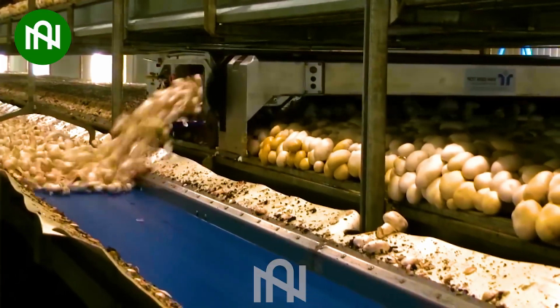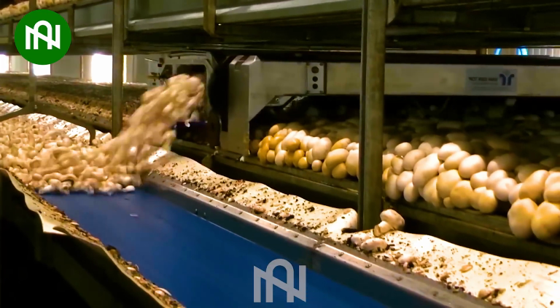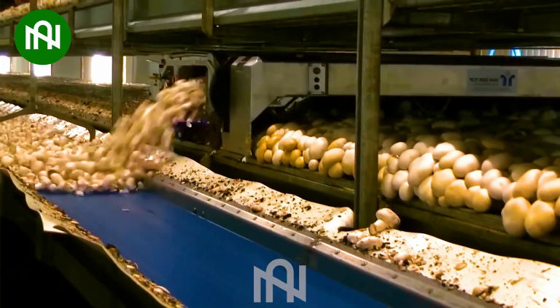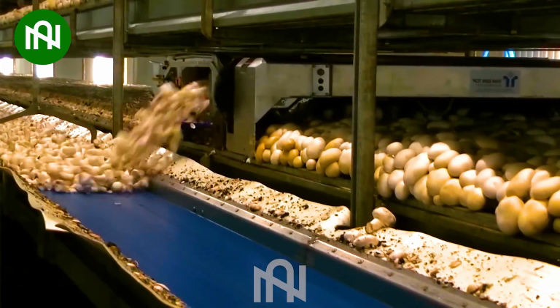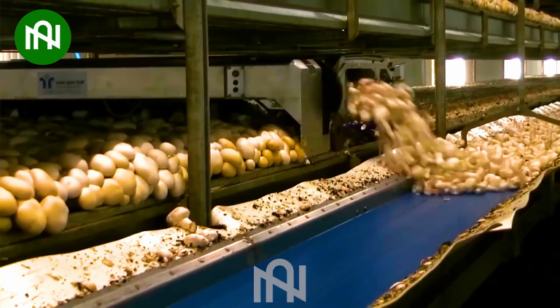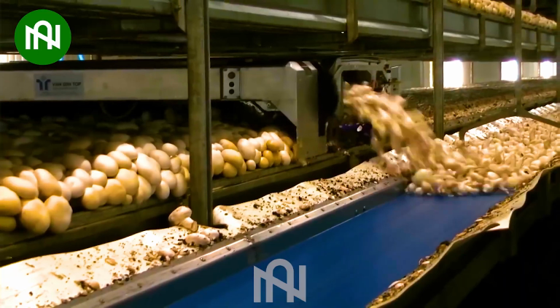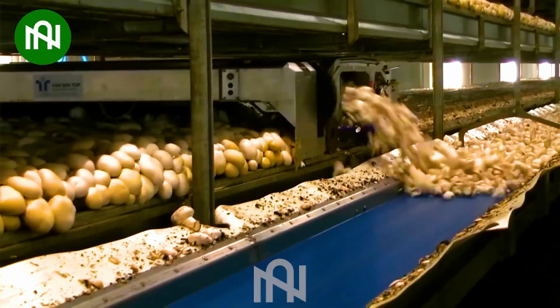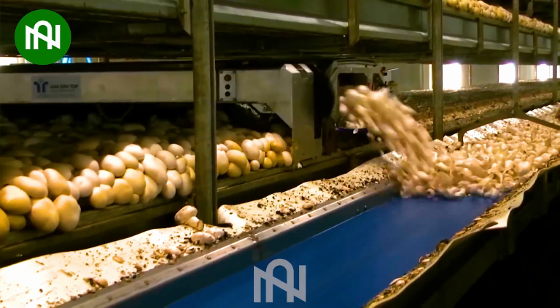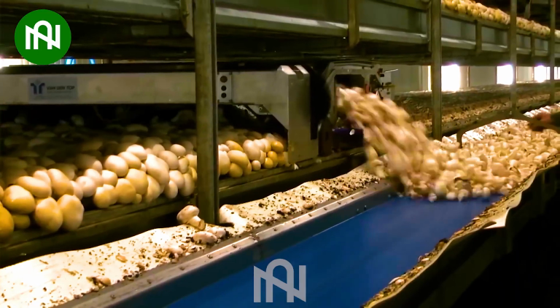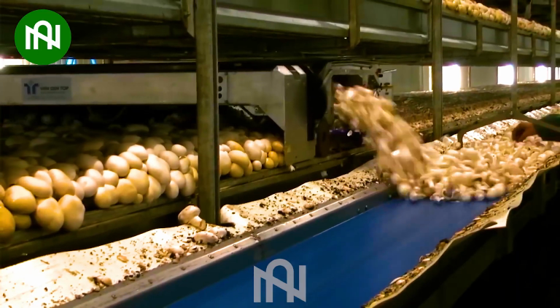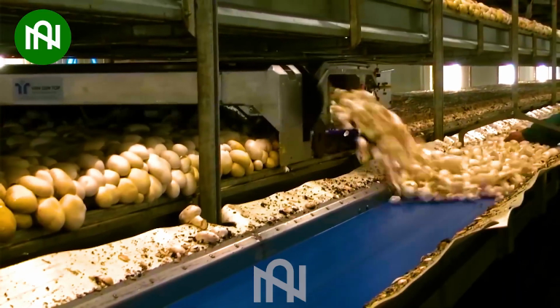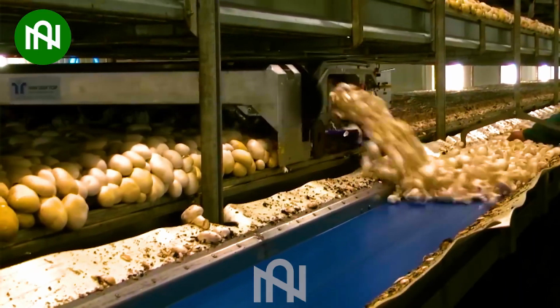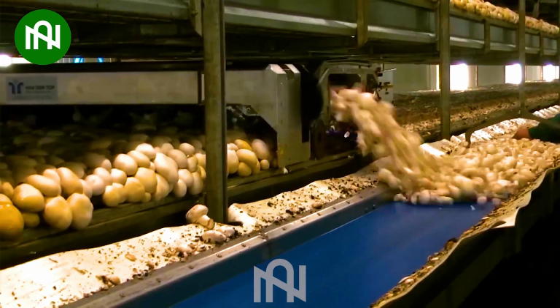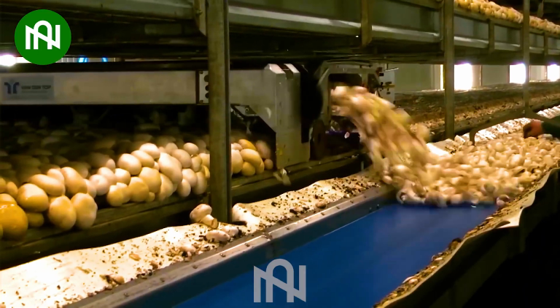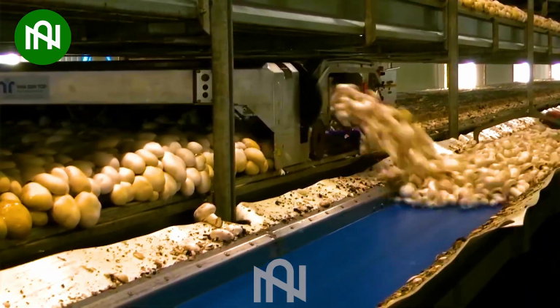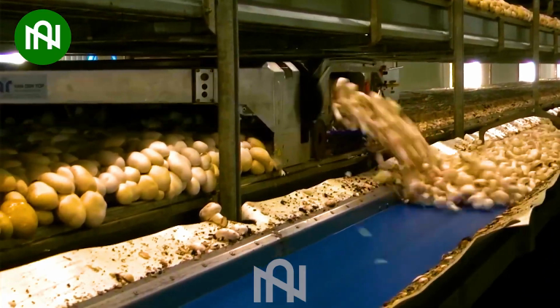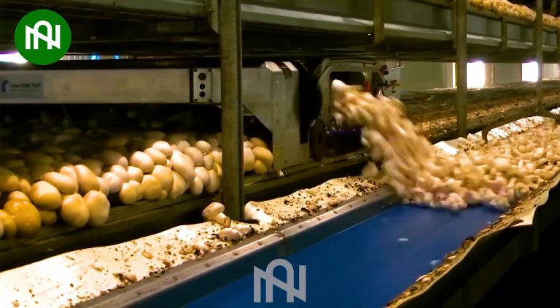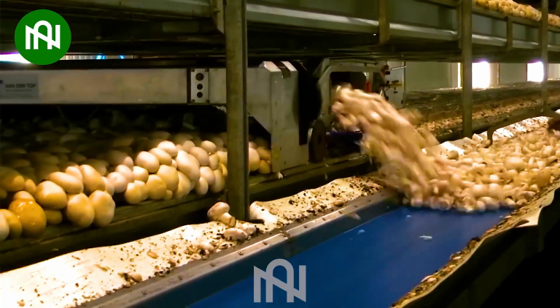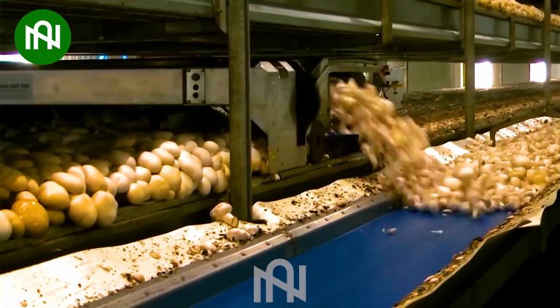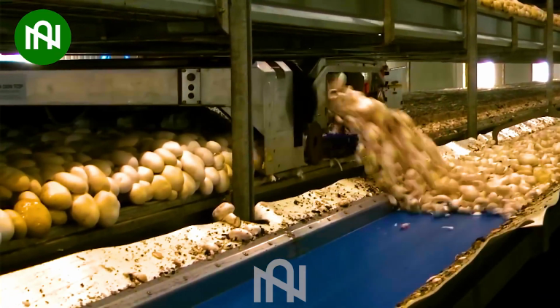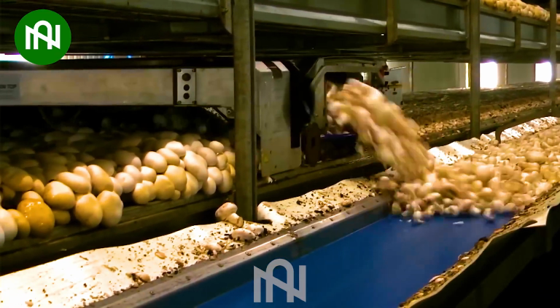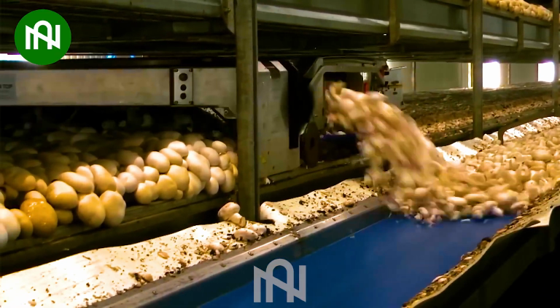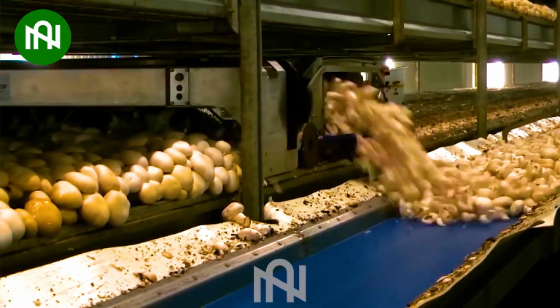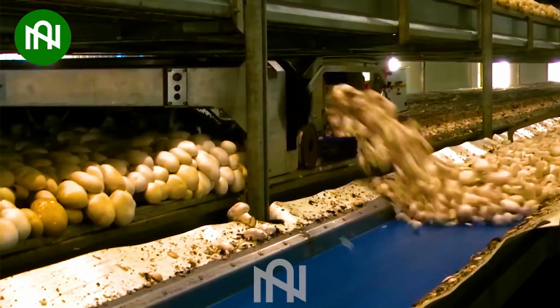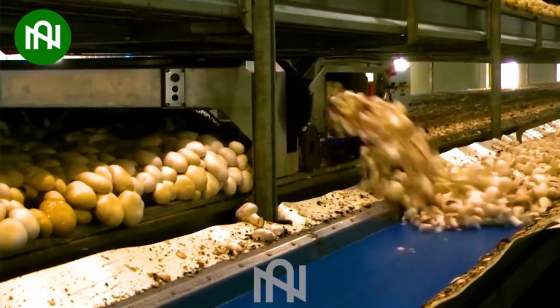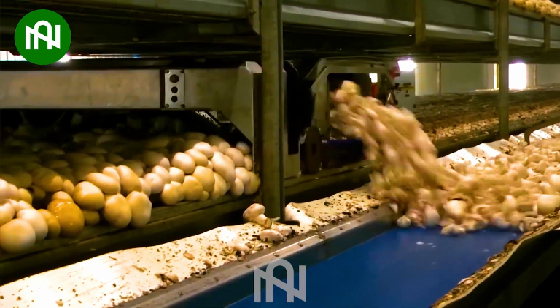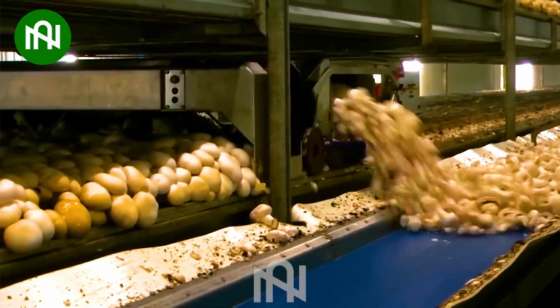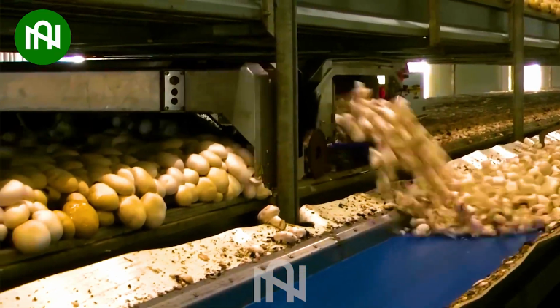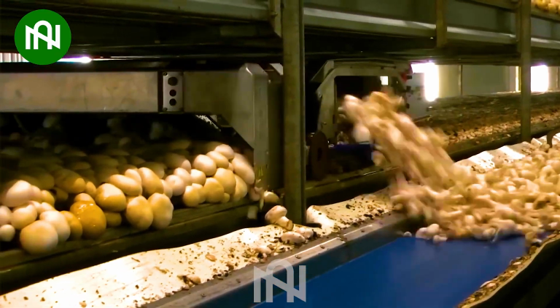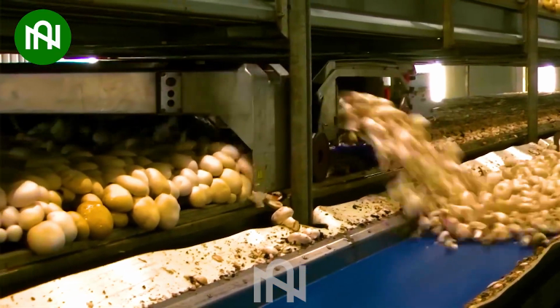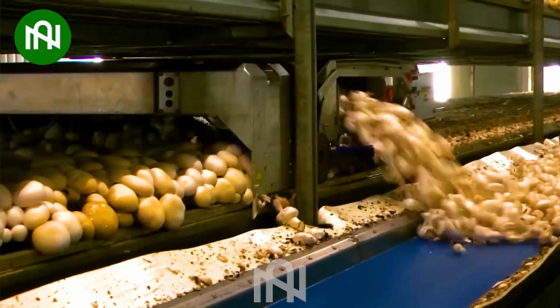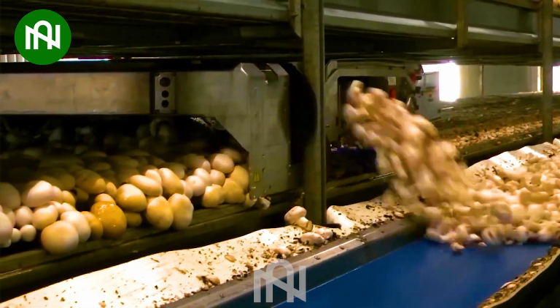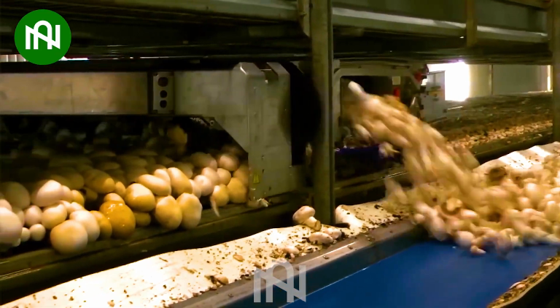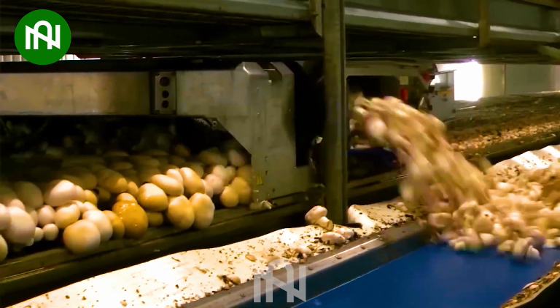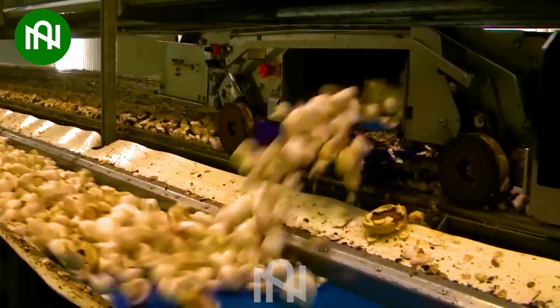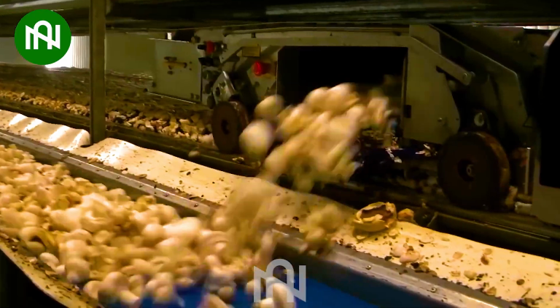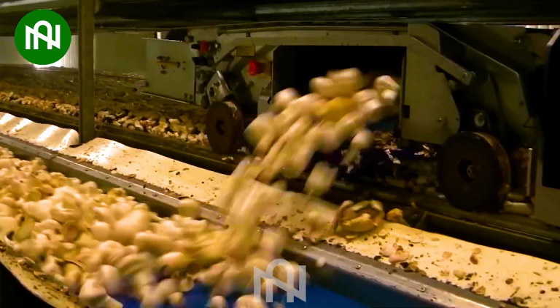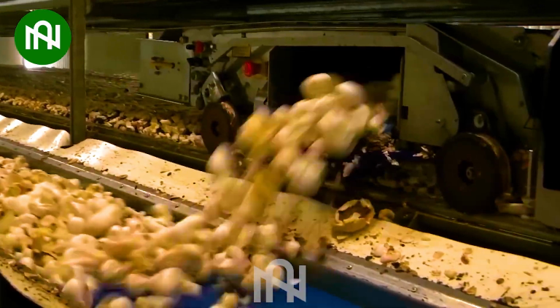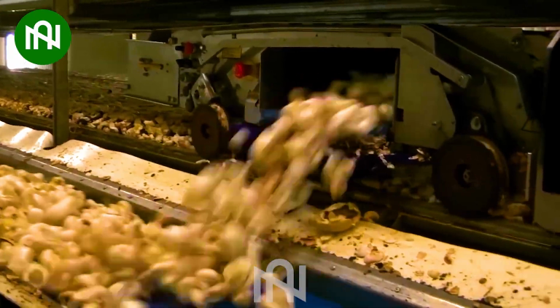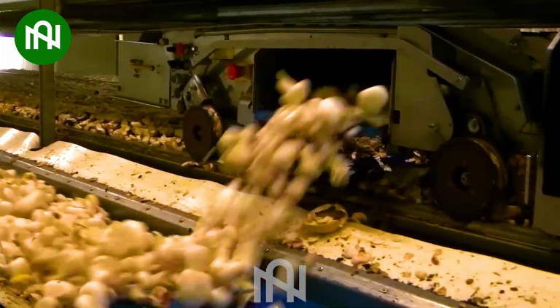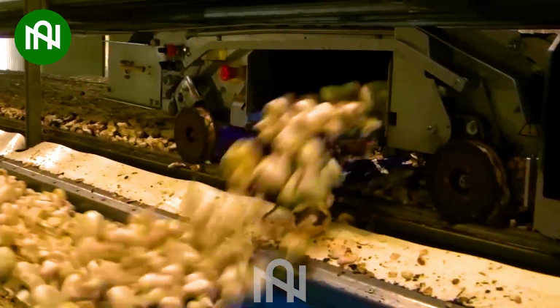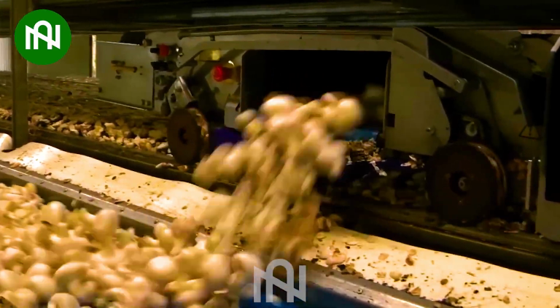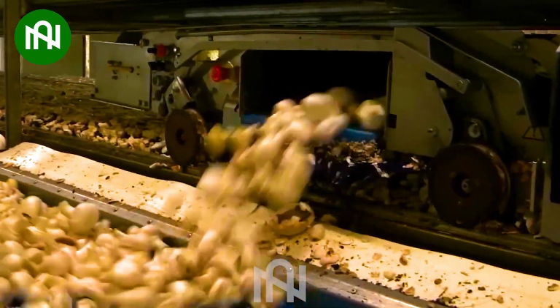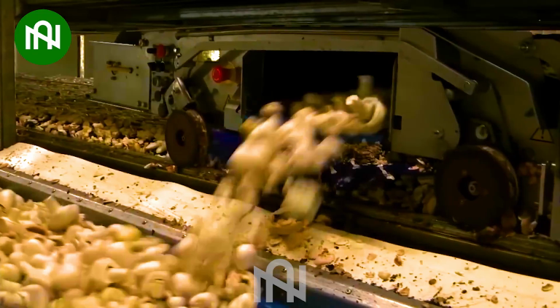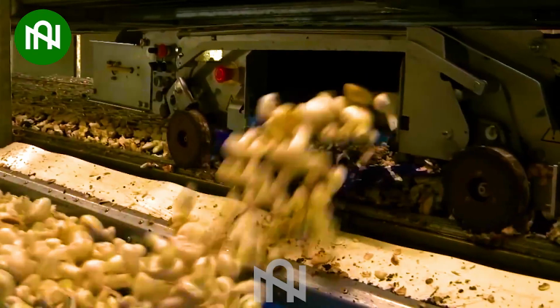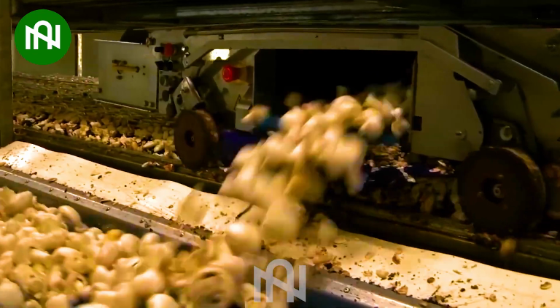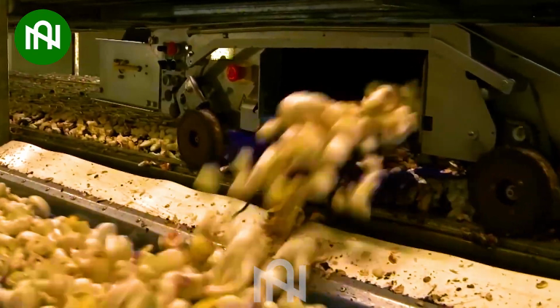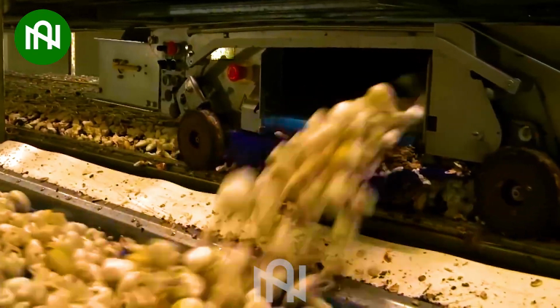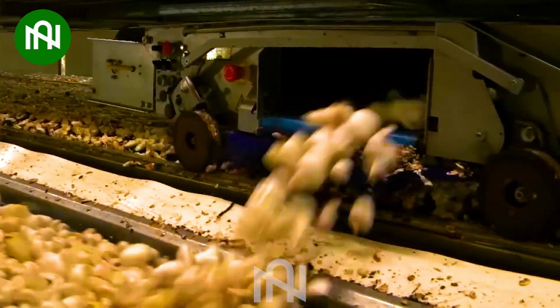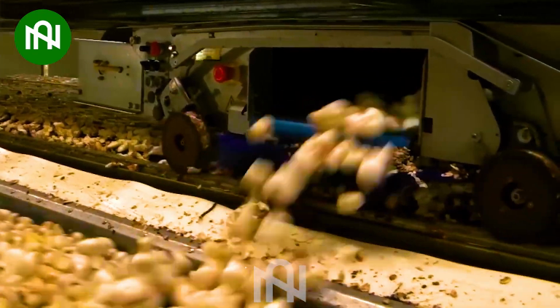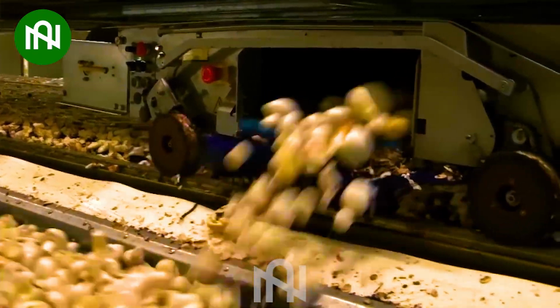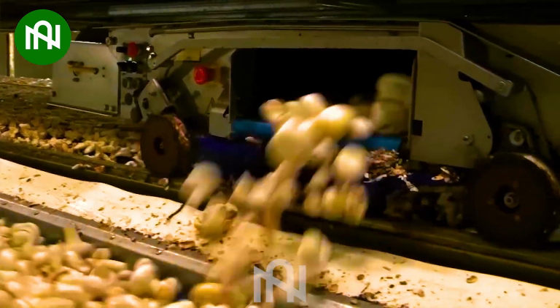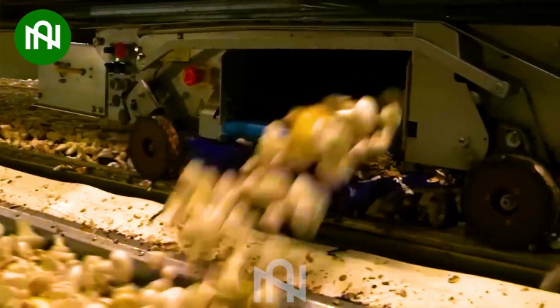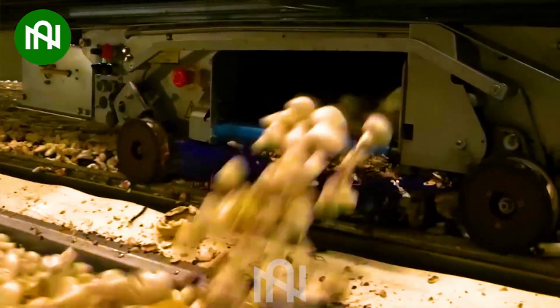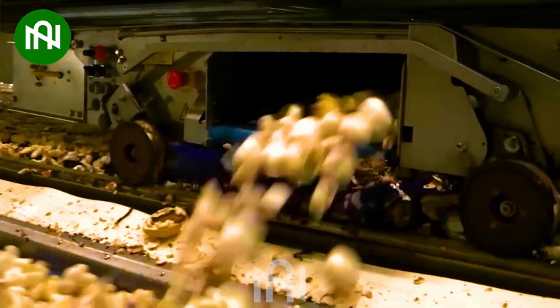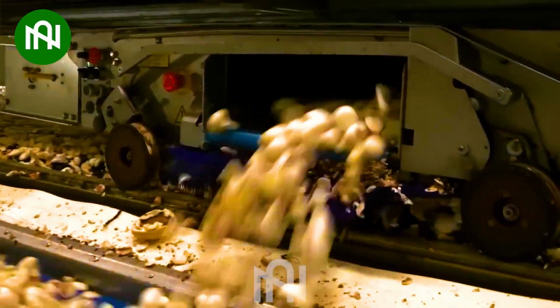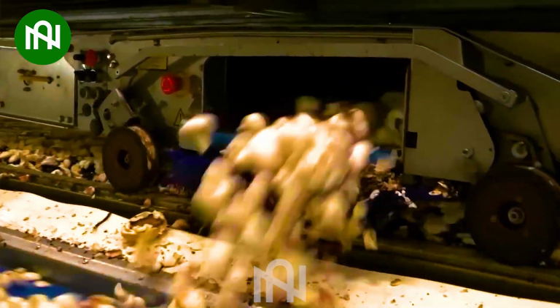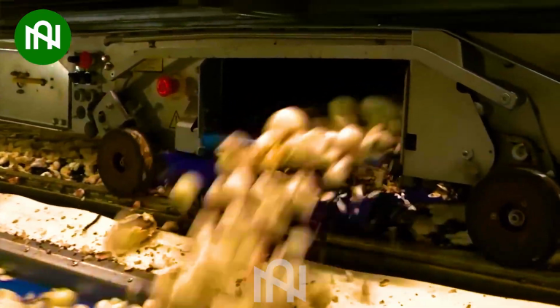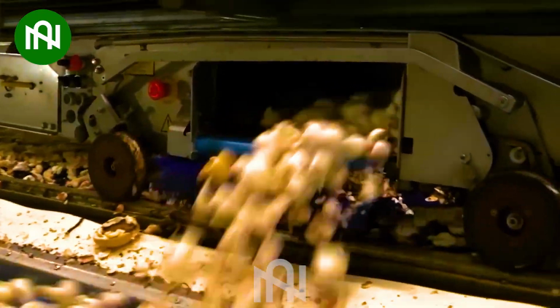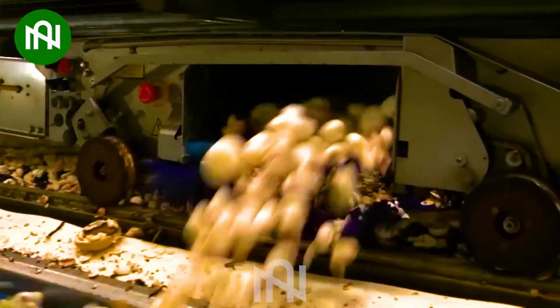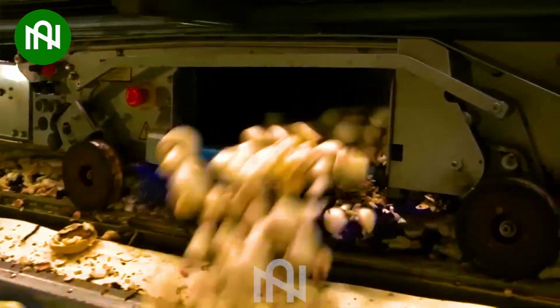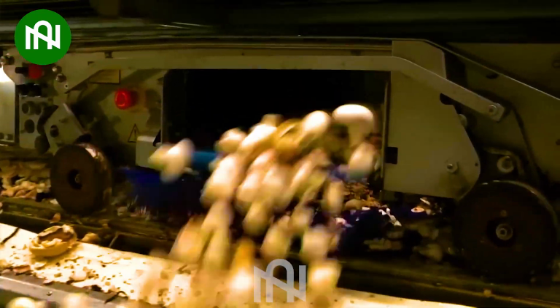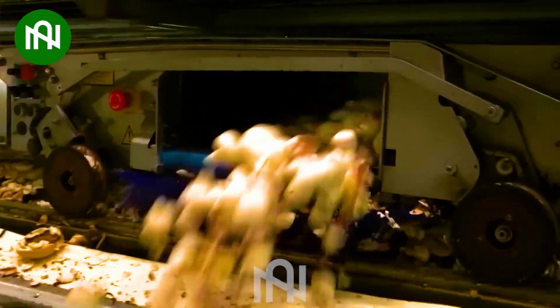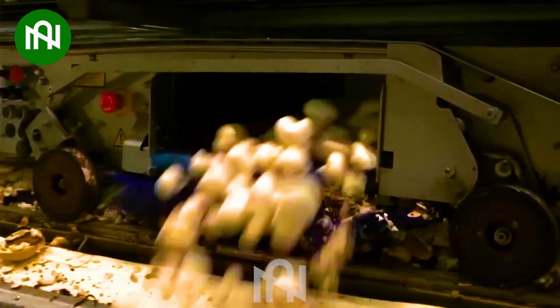This harvester helps to cut mushrooms quickly to ensure freshness when reaching customers.